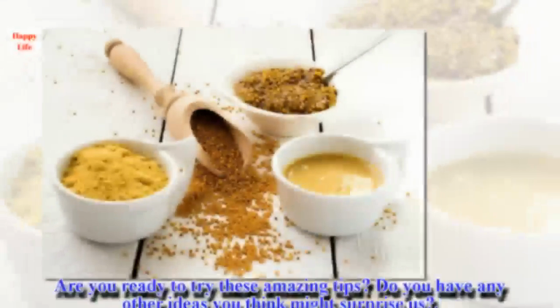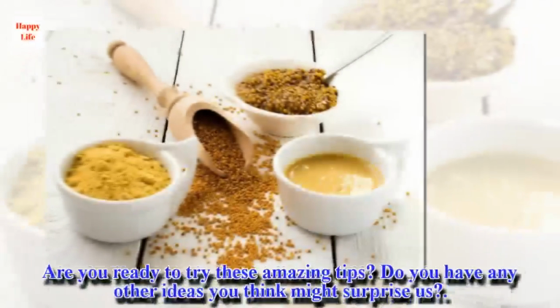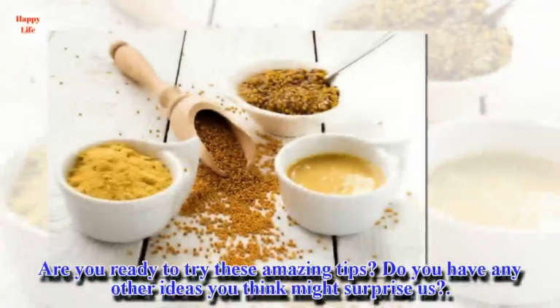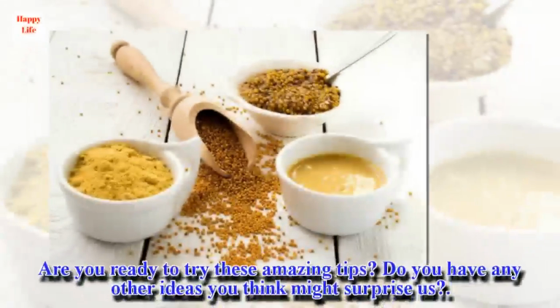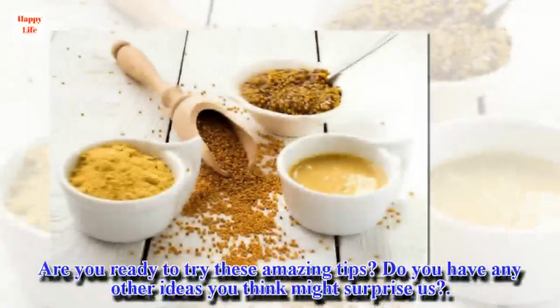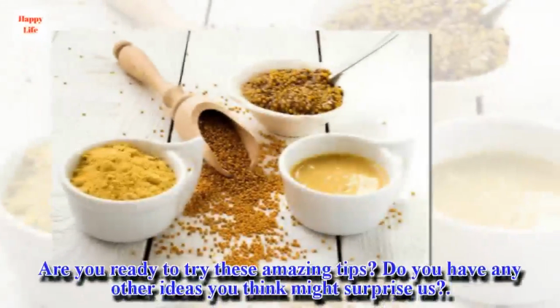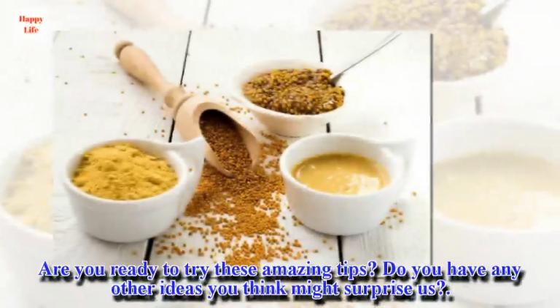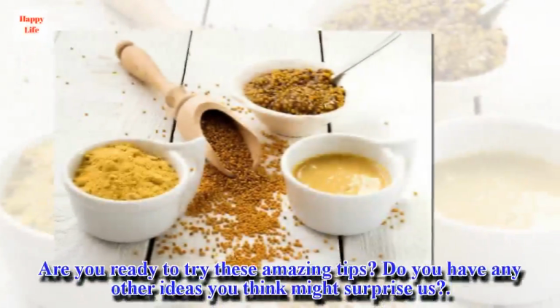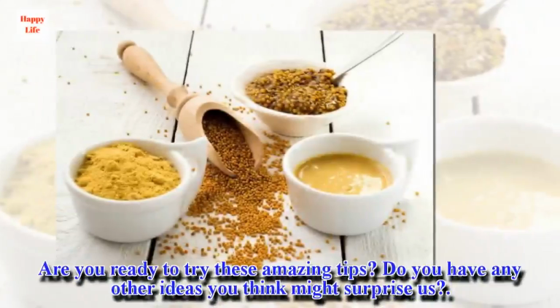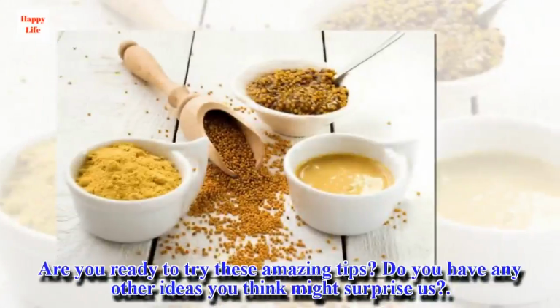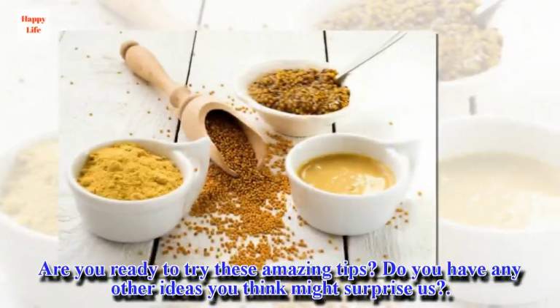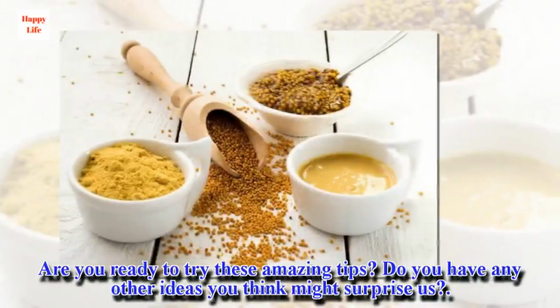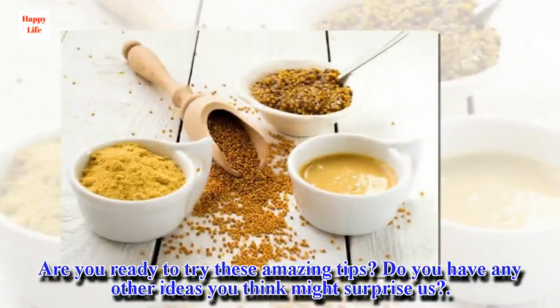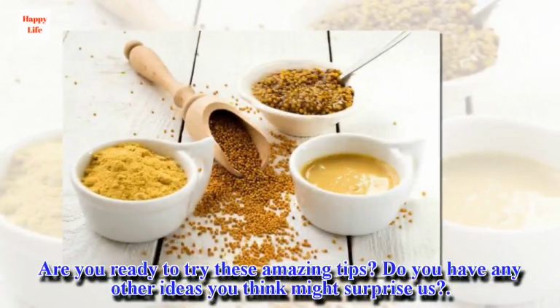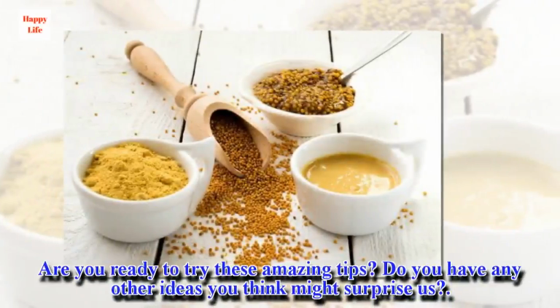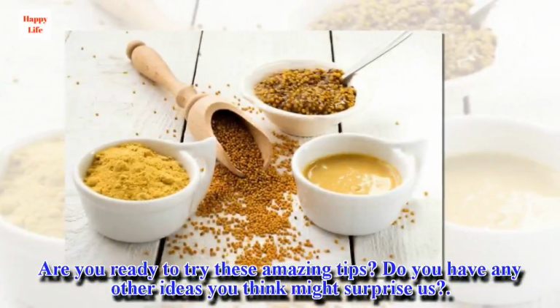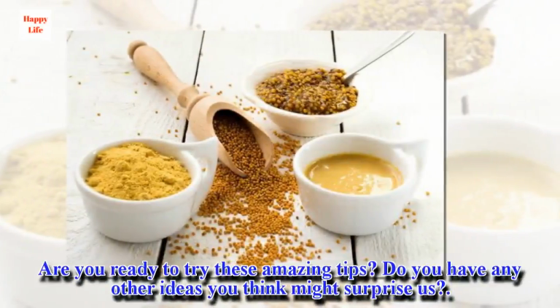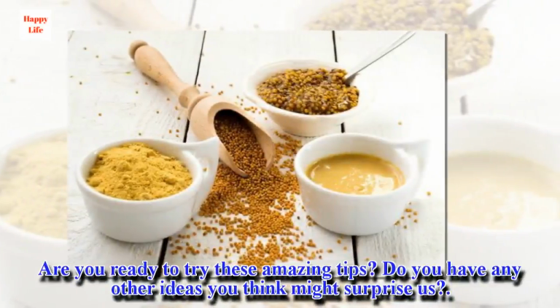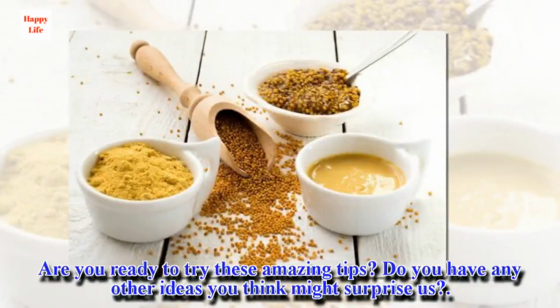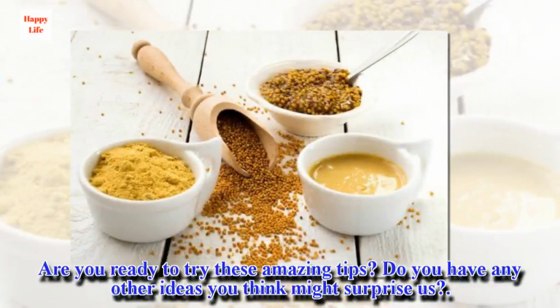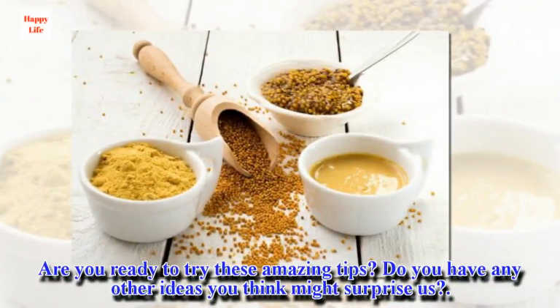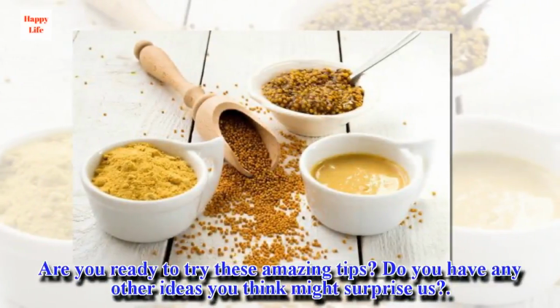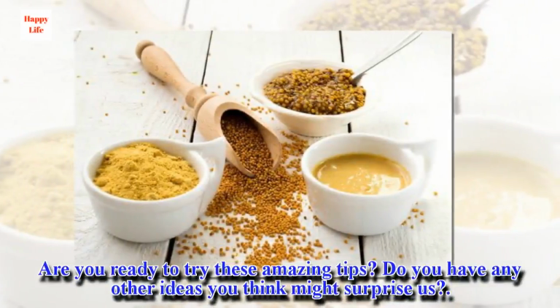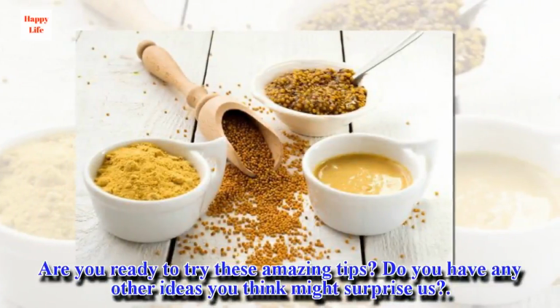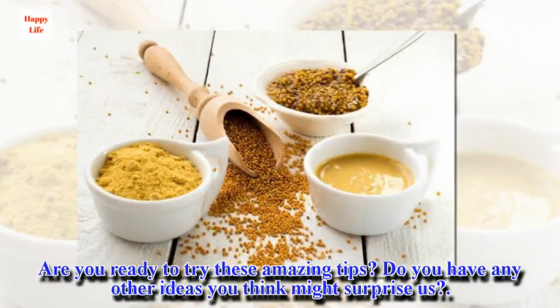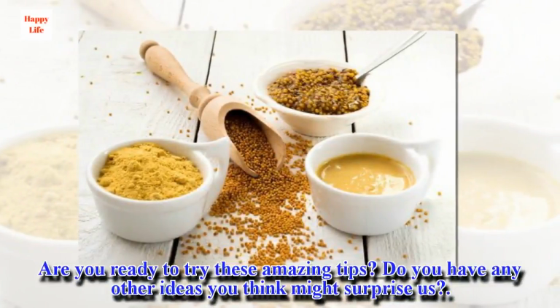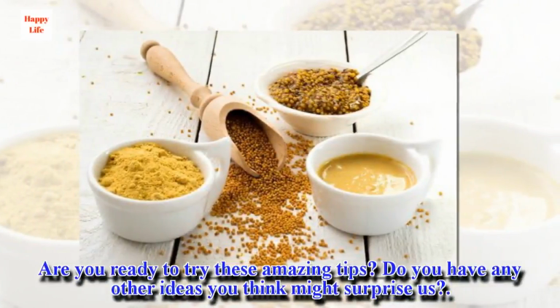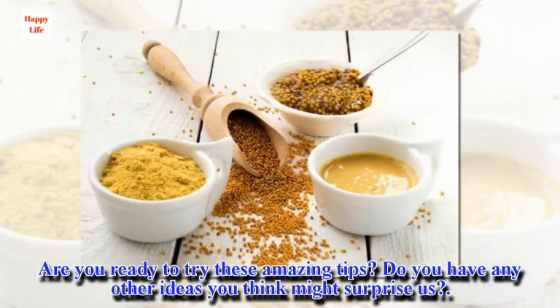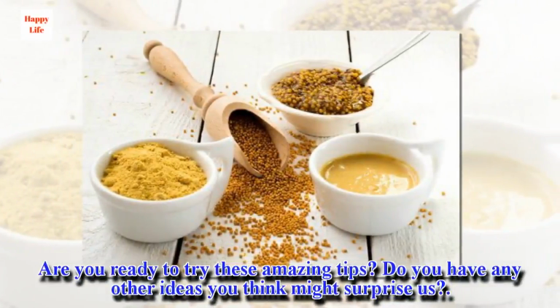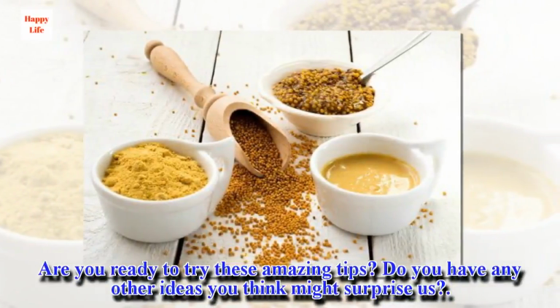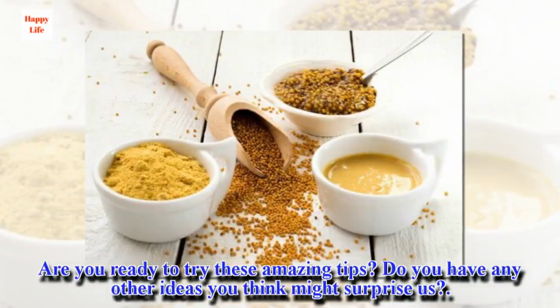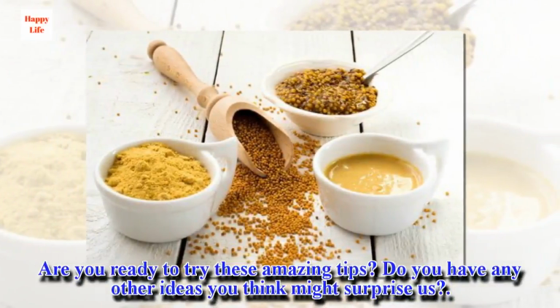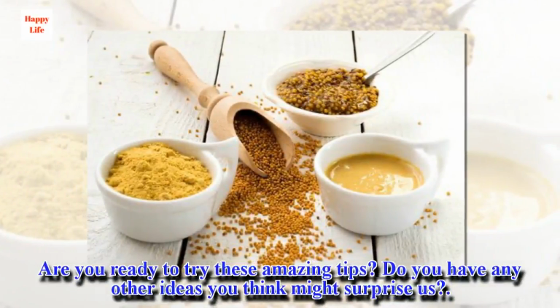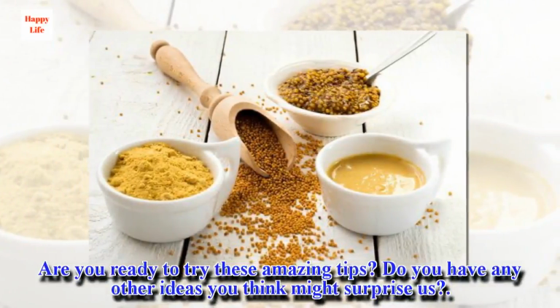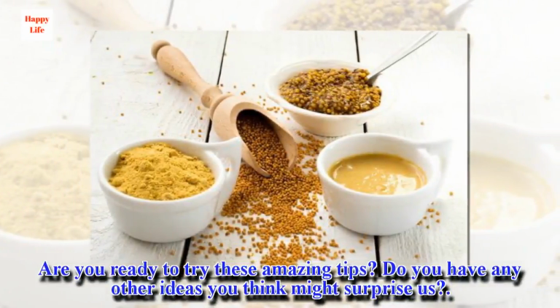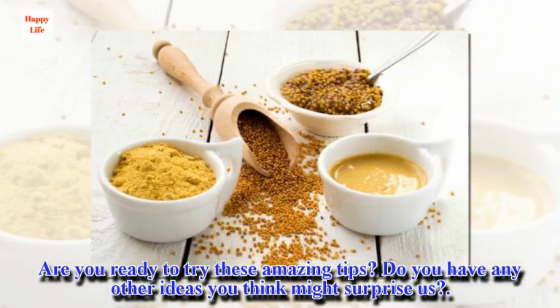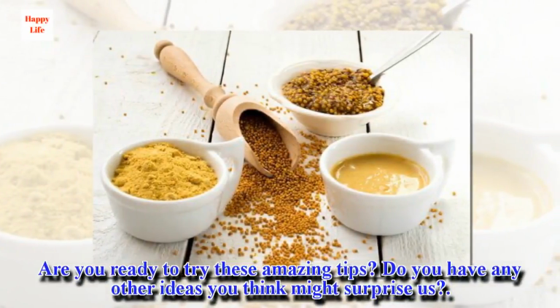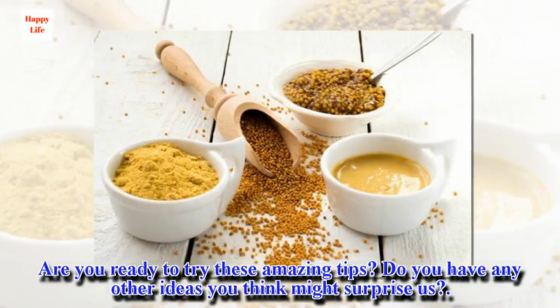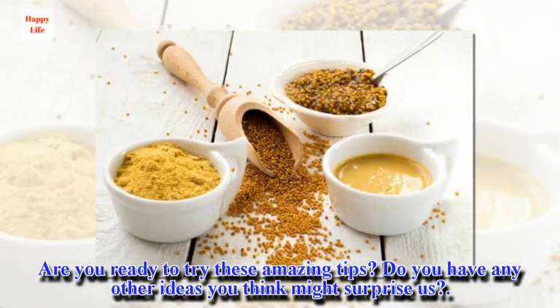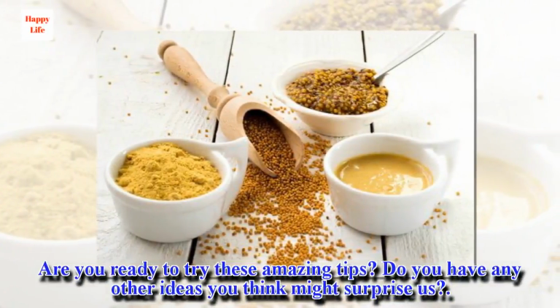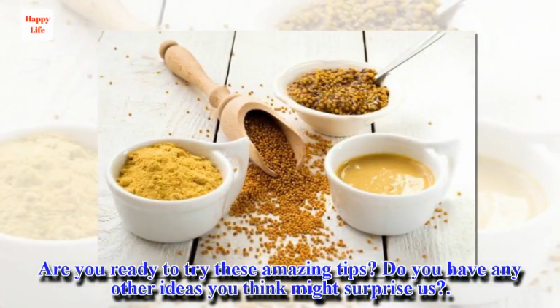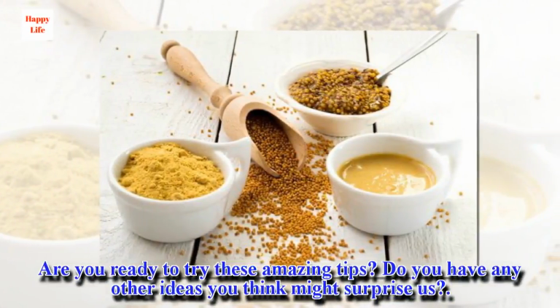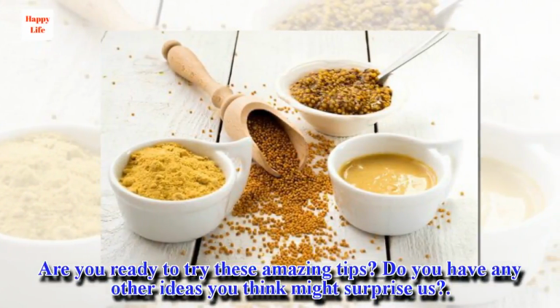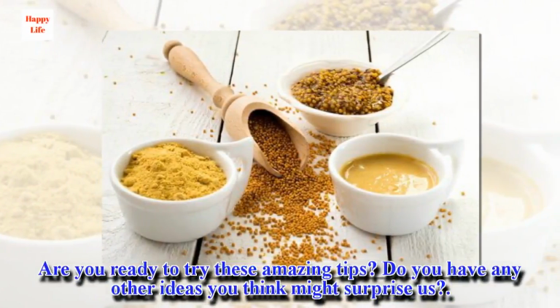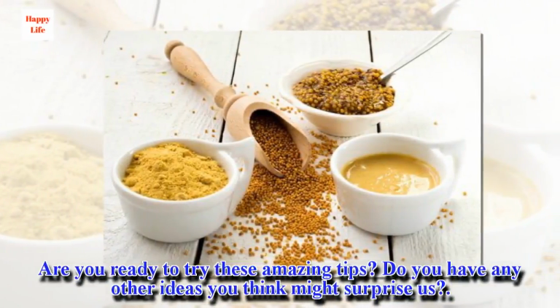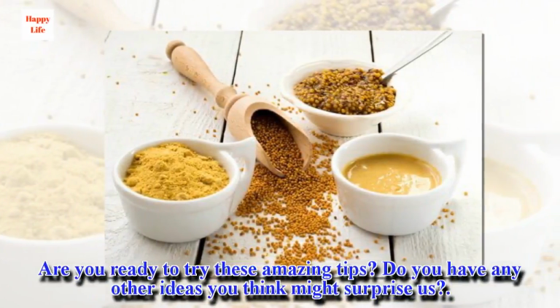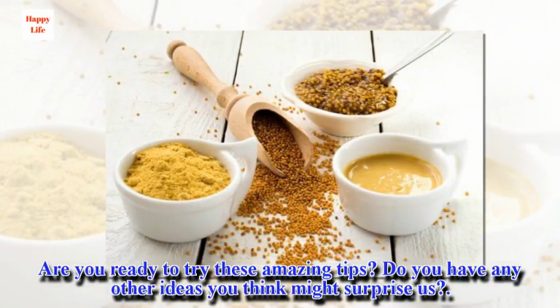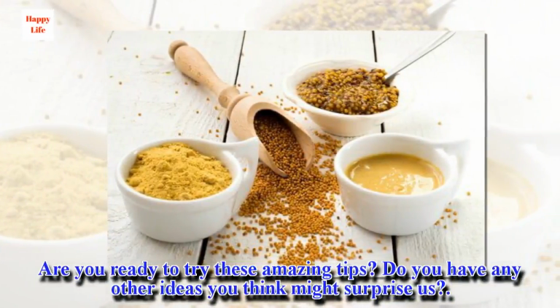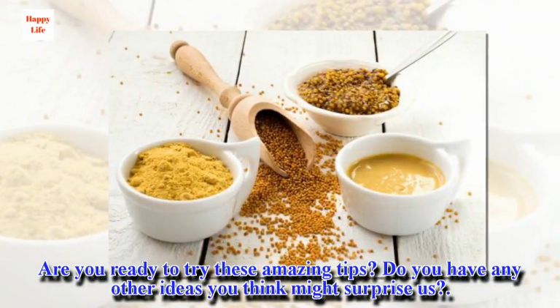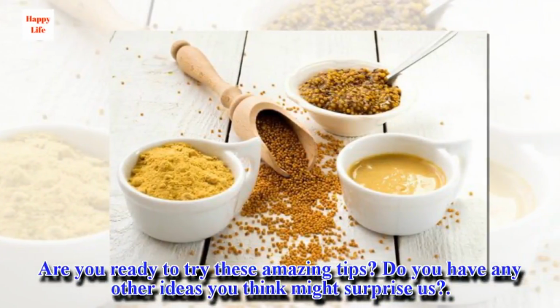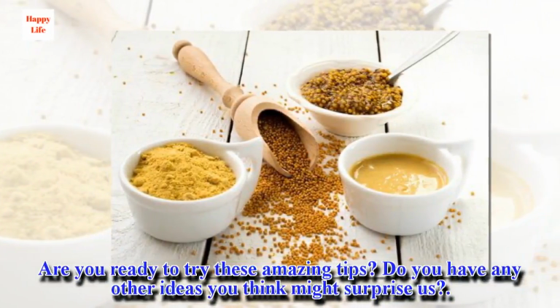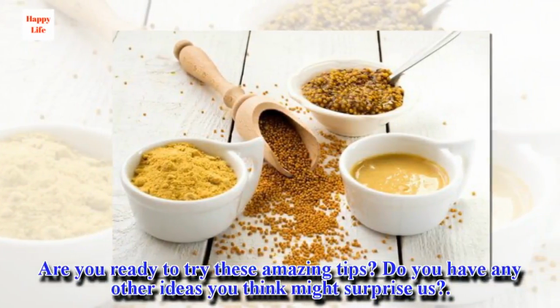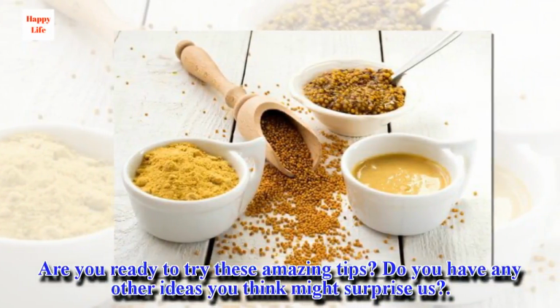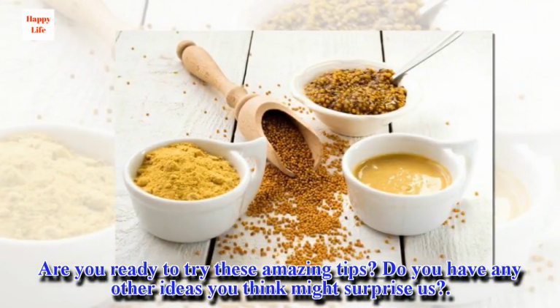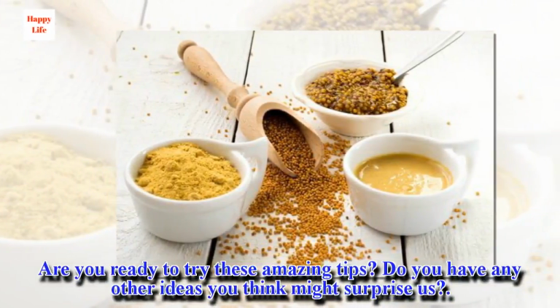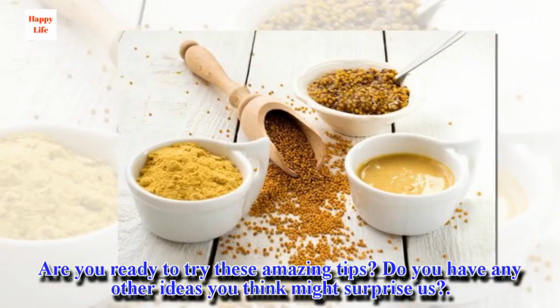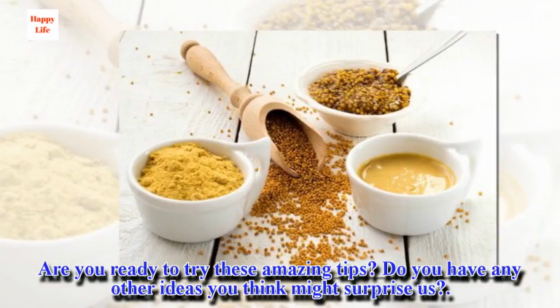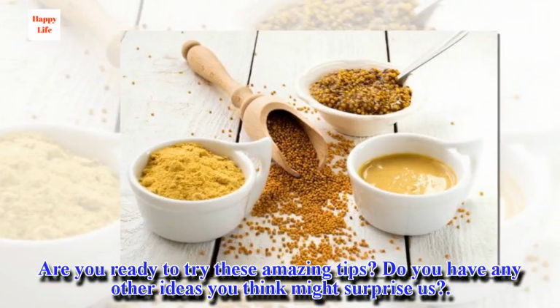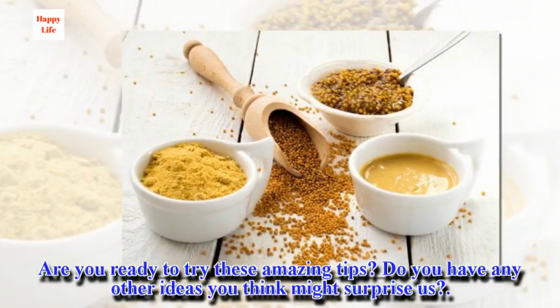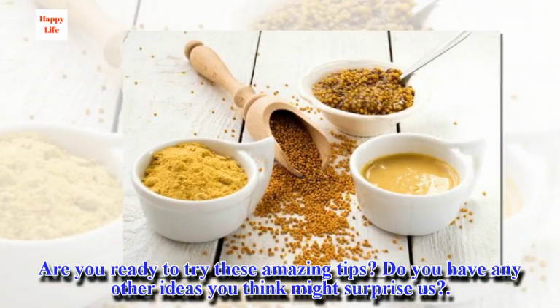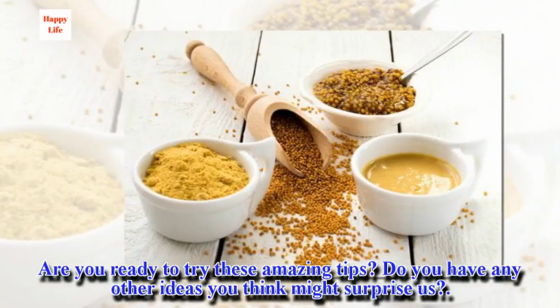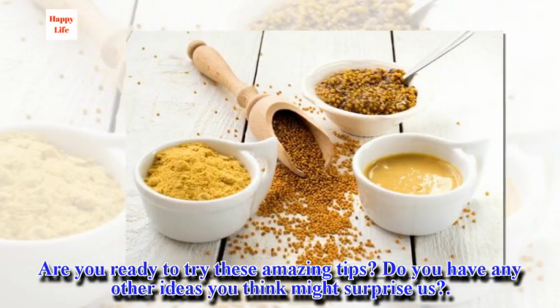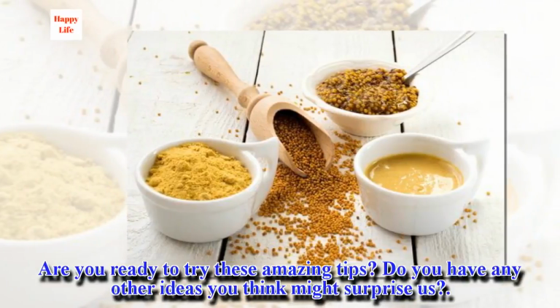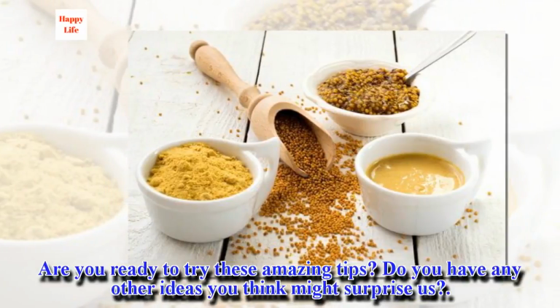Are you ready to try these amazing tips? Do you have any other ideas you think might surprise us?